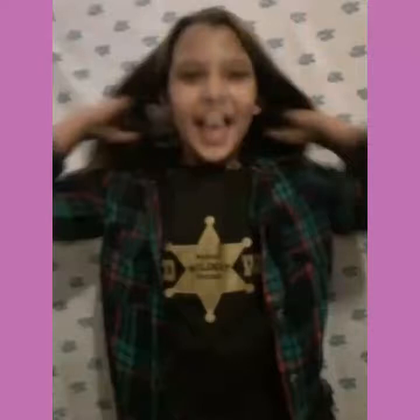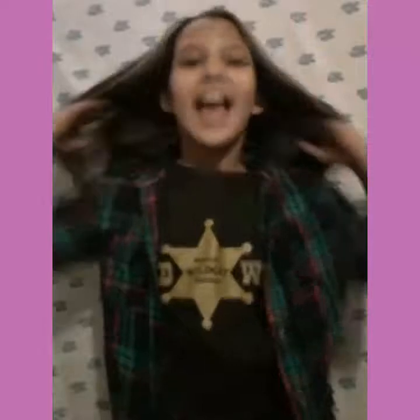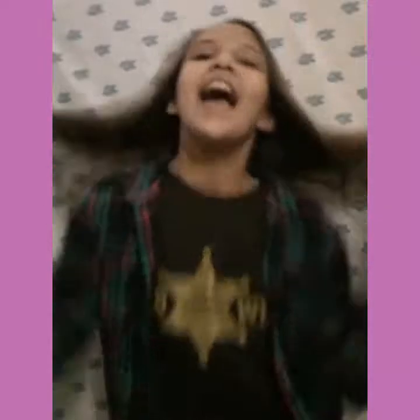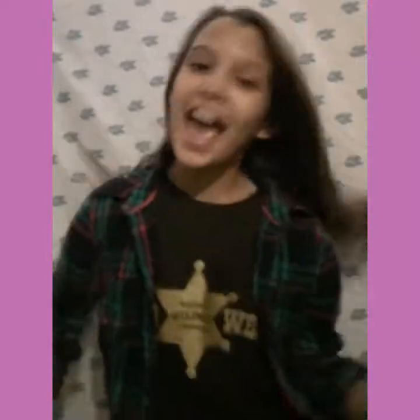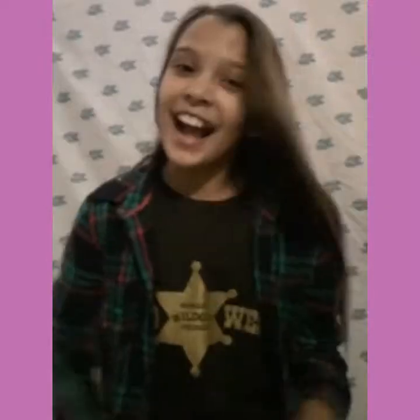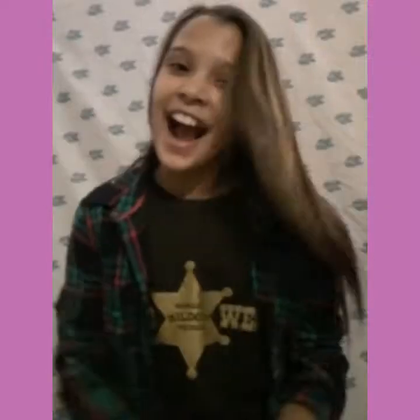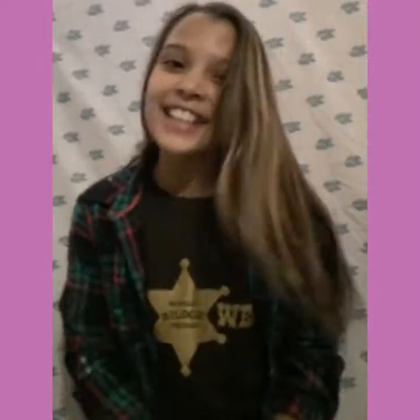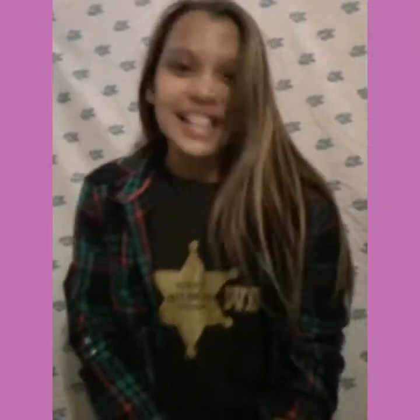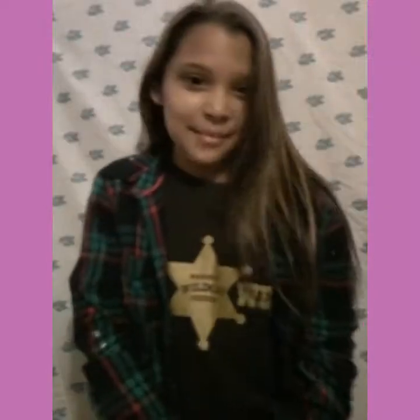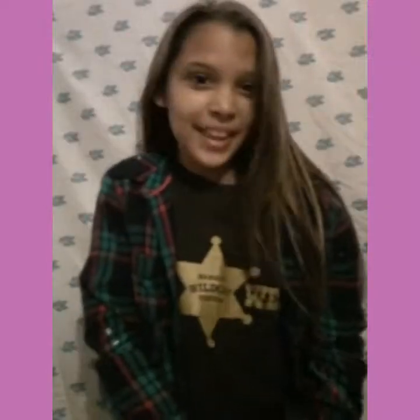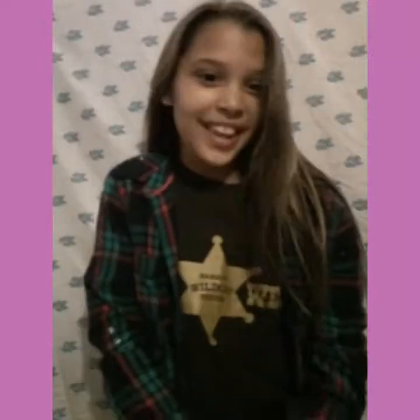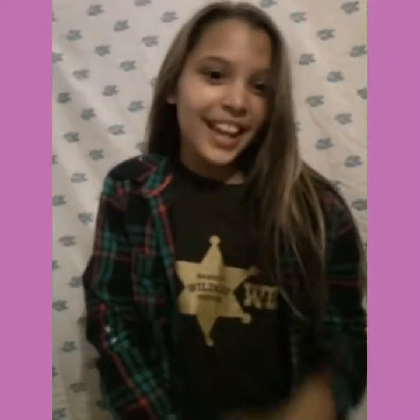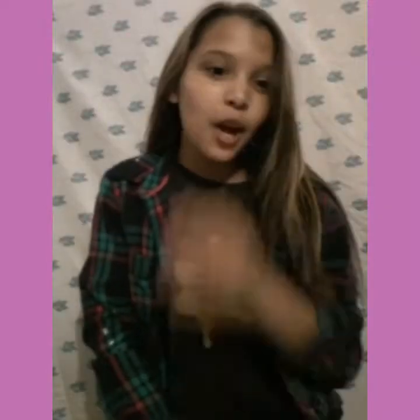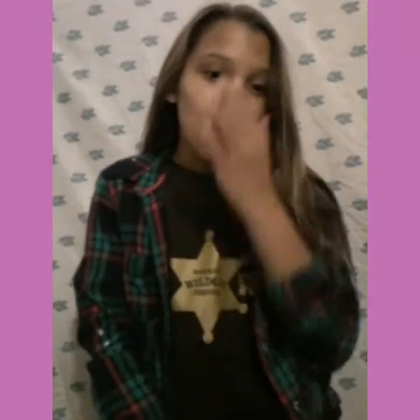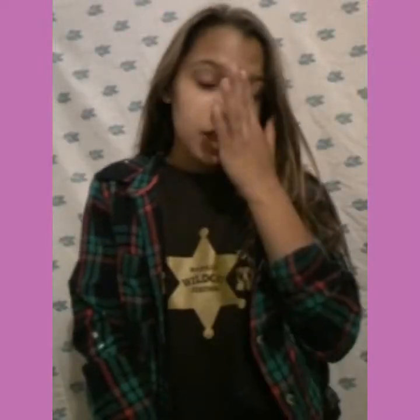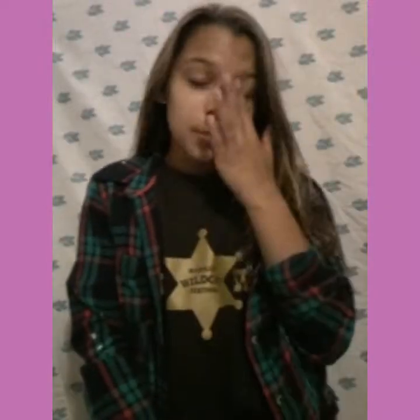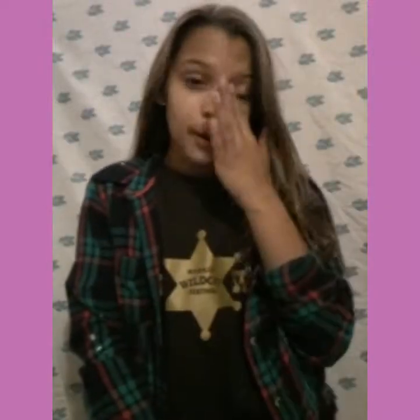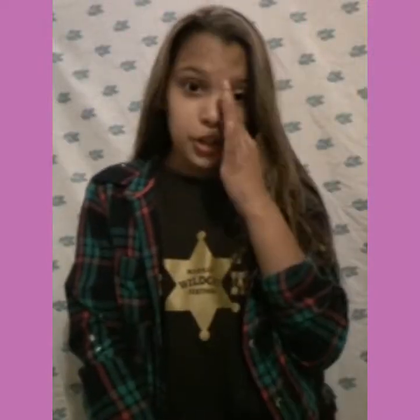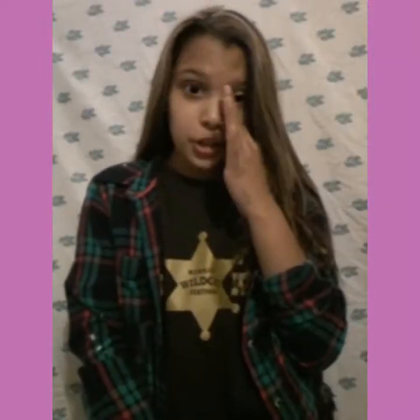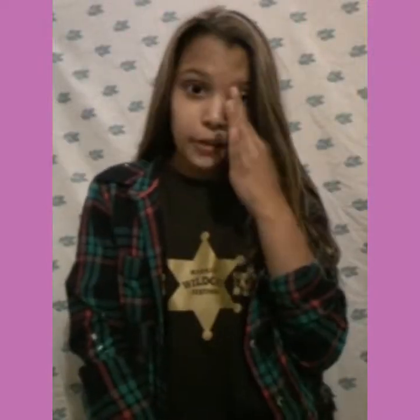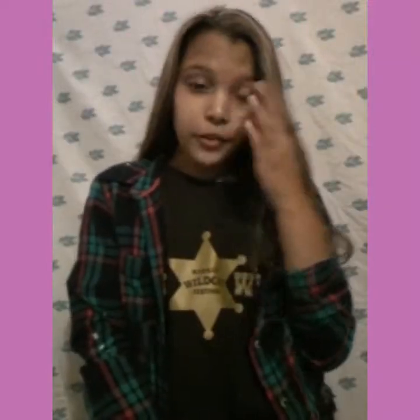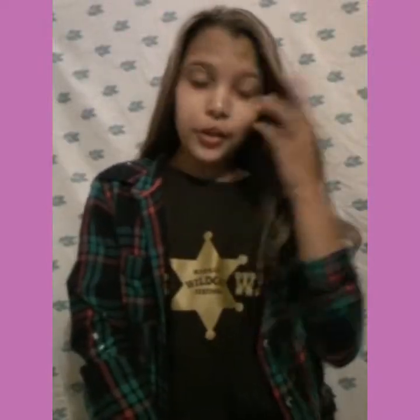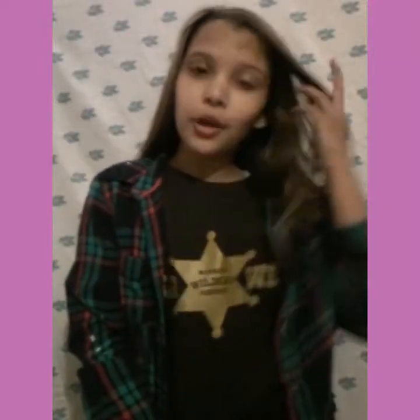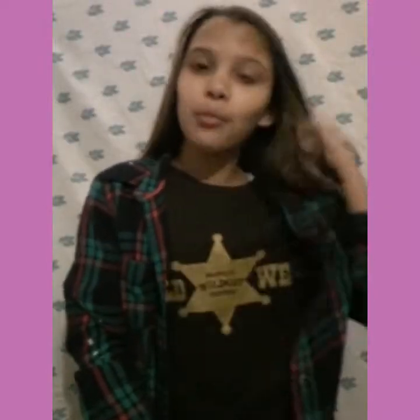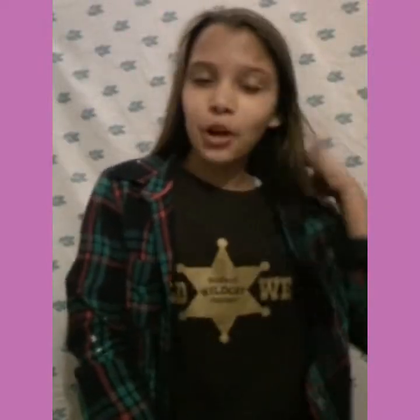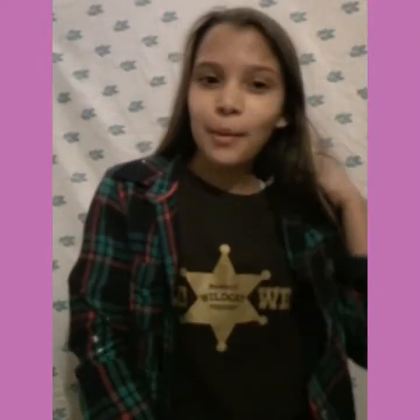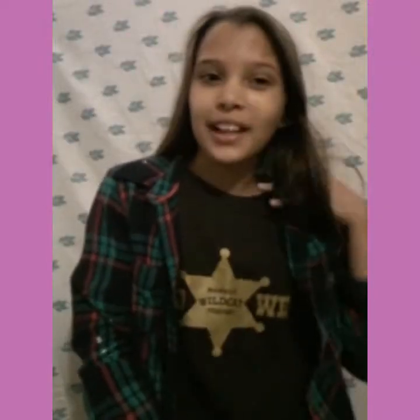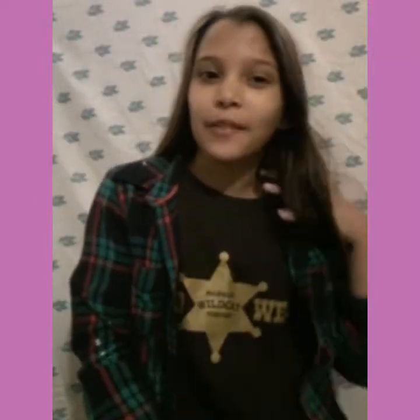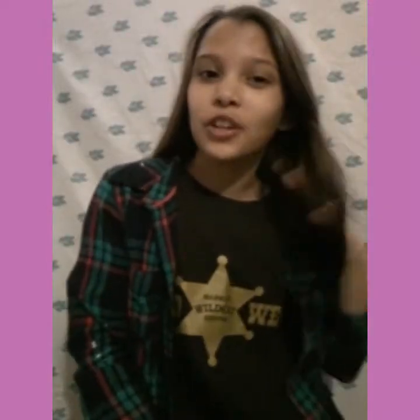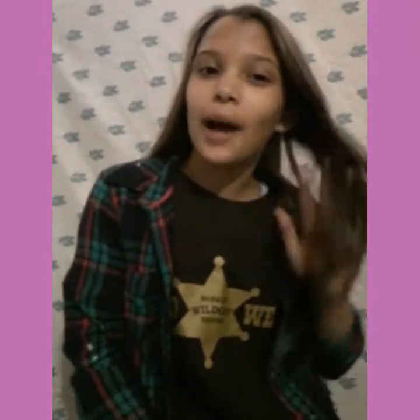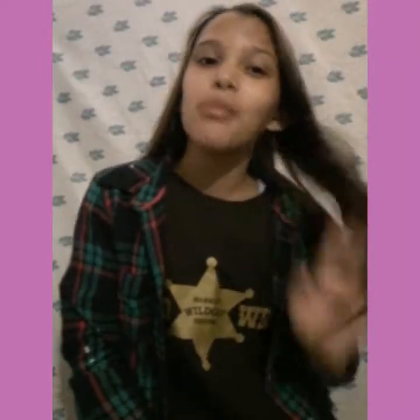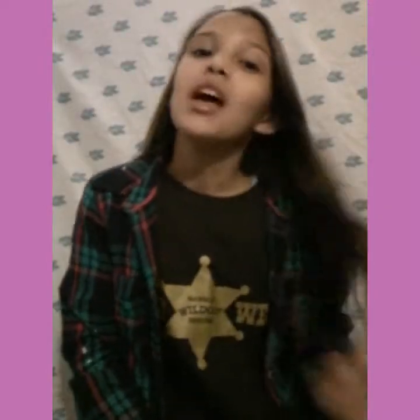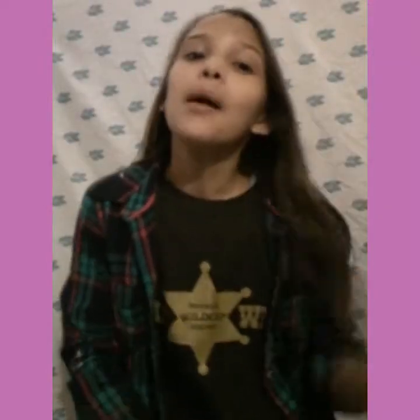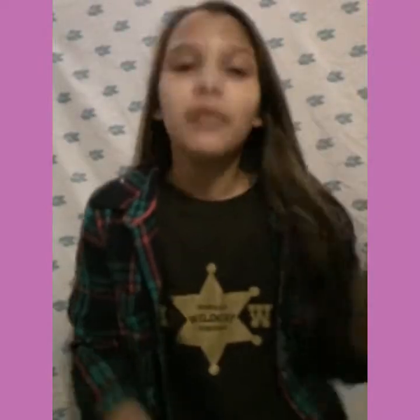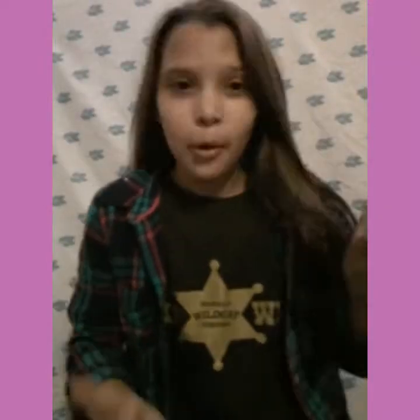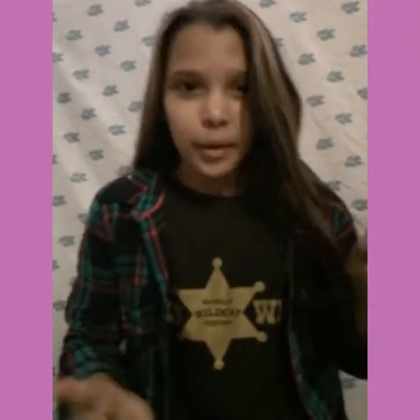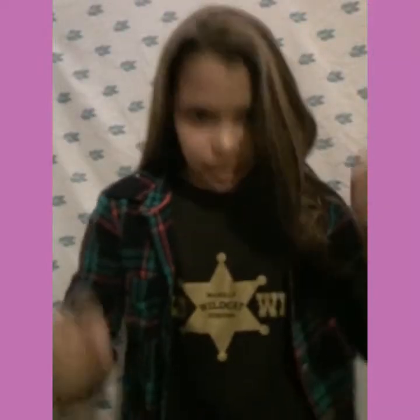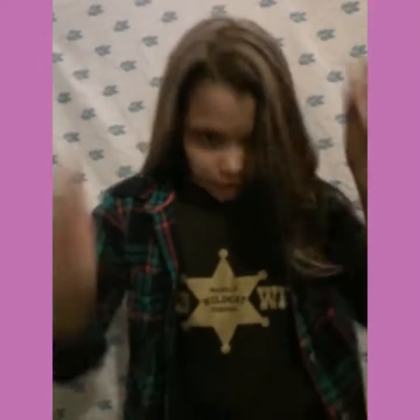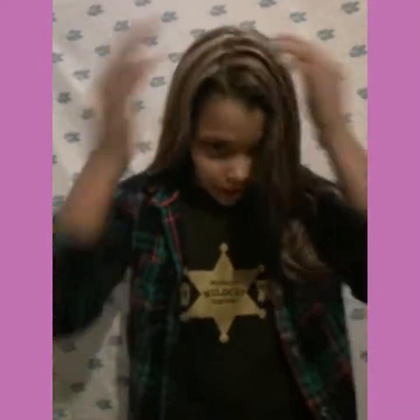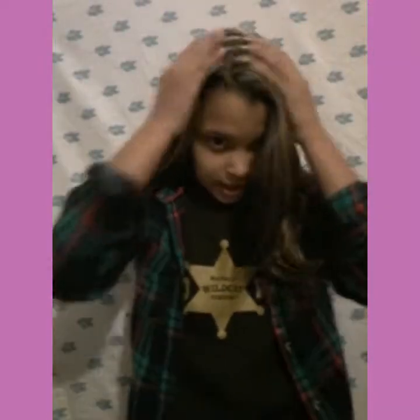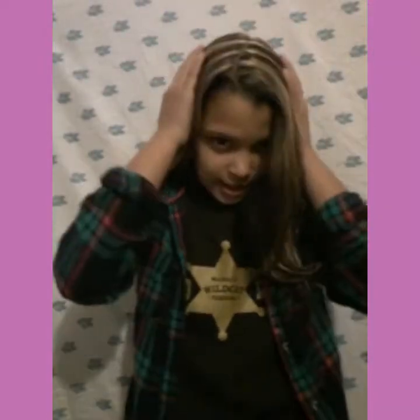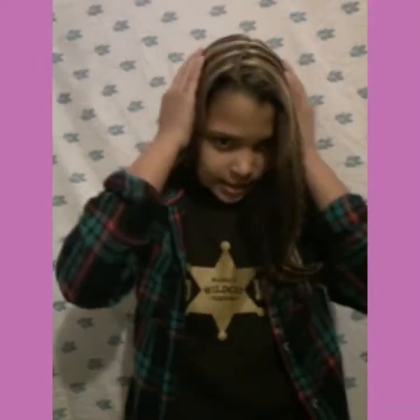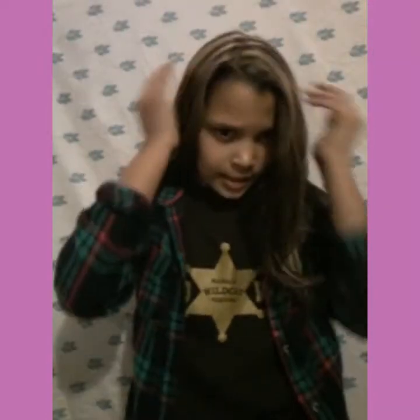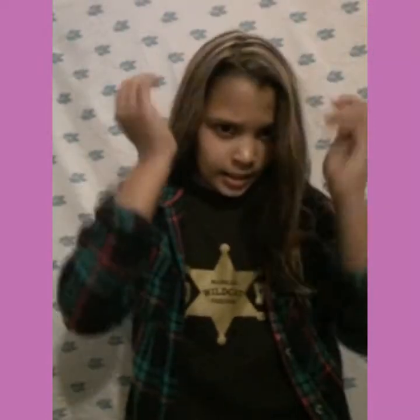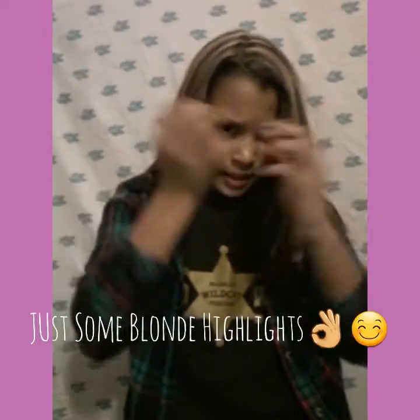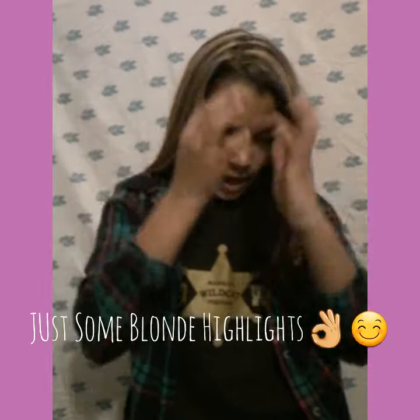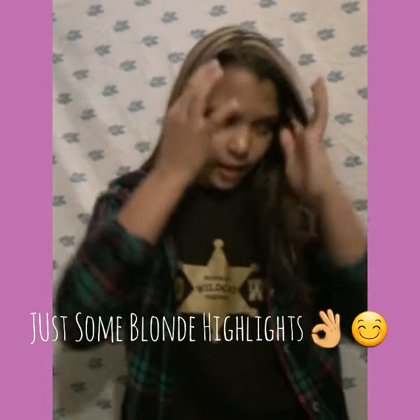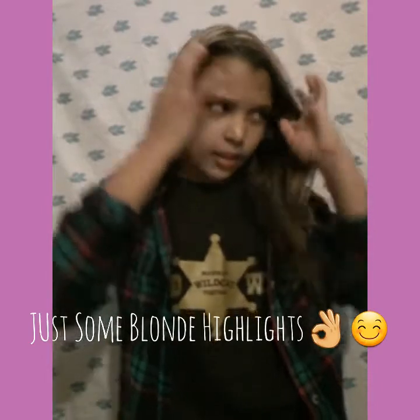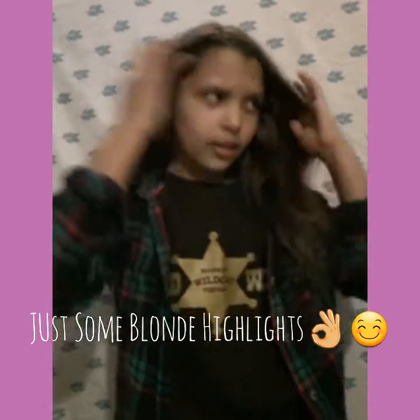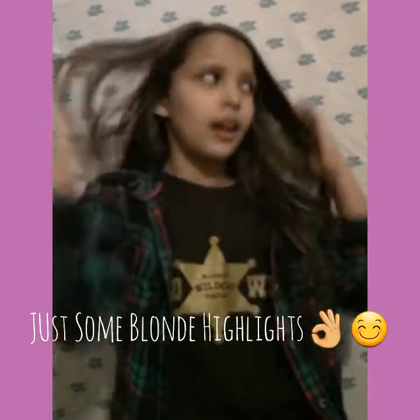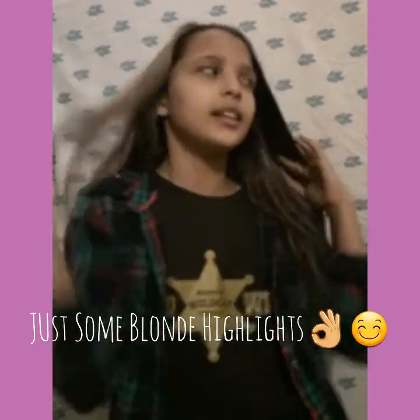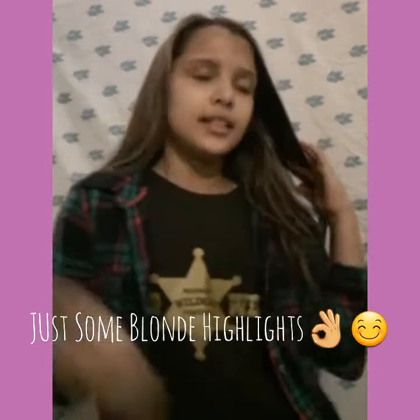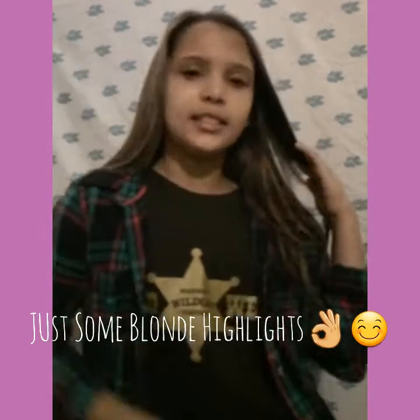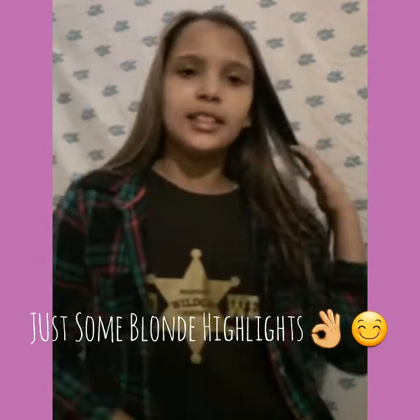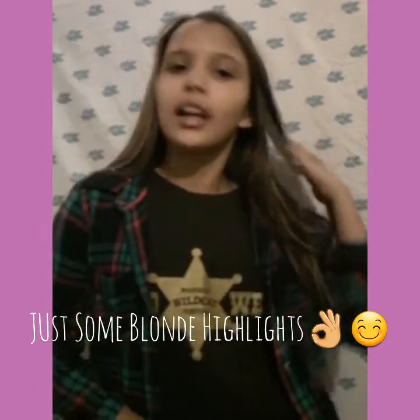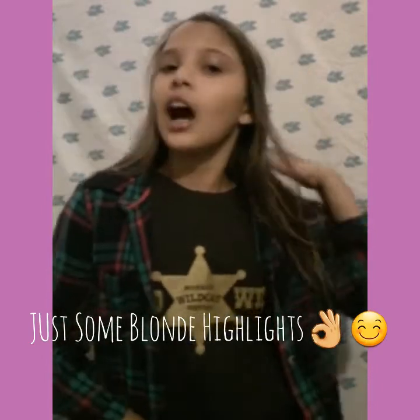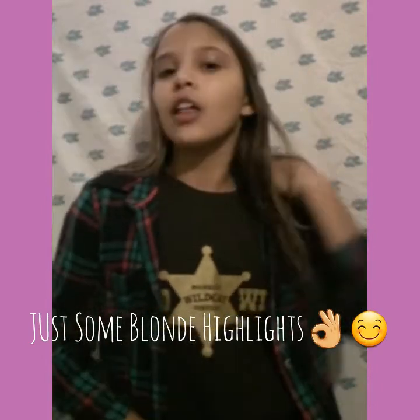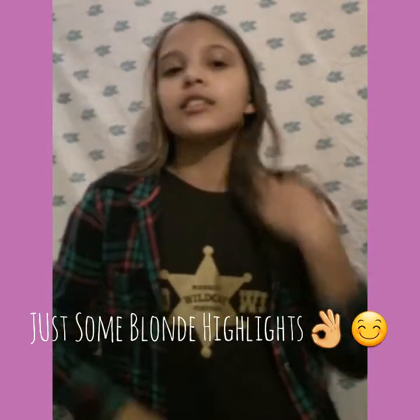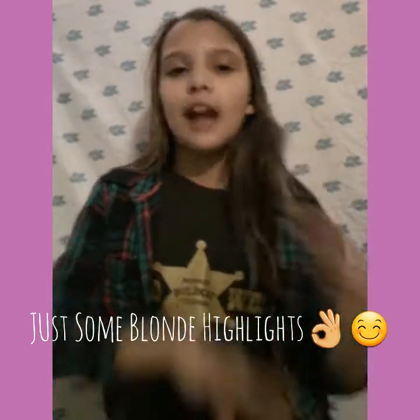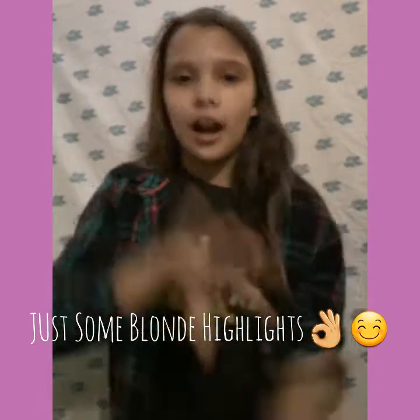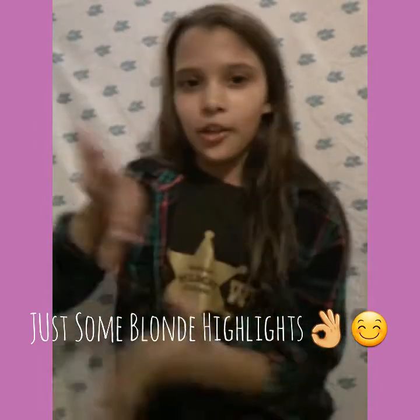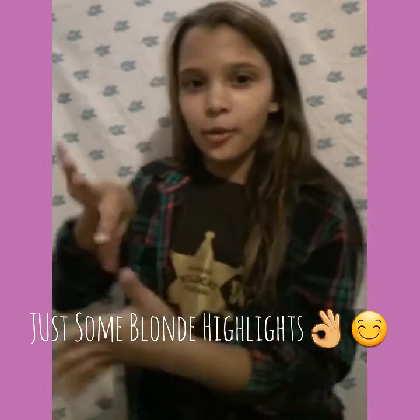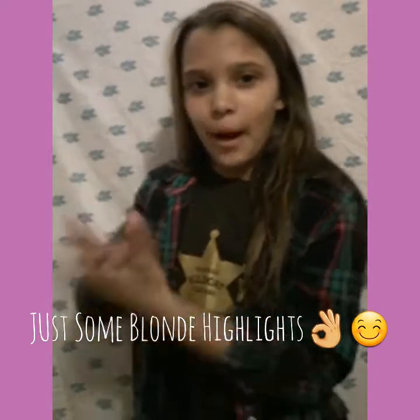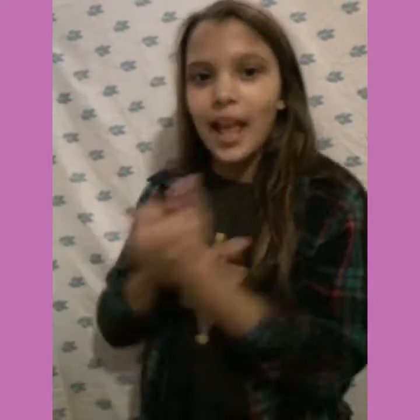Hey guys, it's me Lily and welcome to my channel if you're new, and welcome back if you're not. Before we get started, yes I did get highlights, out of the way.